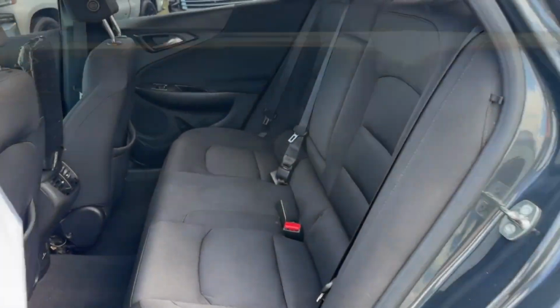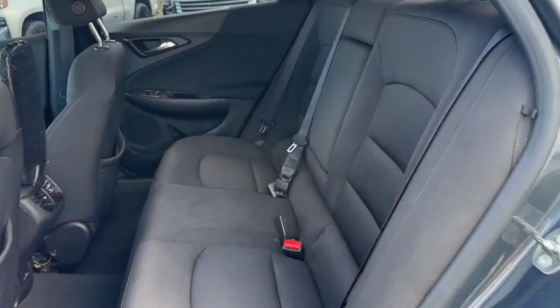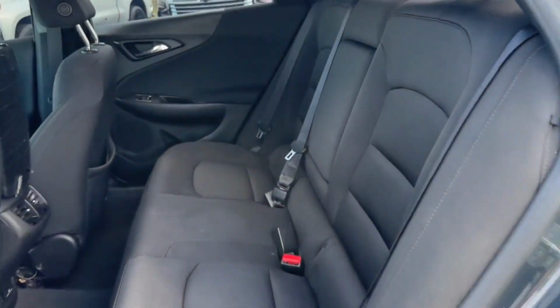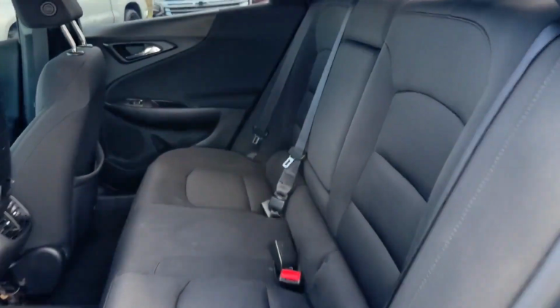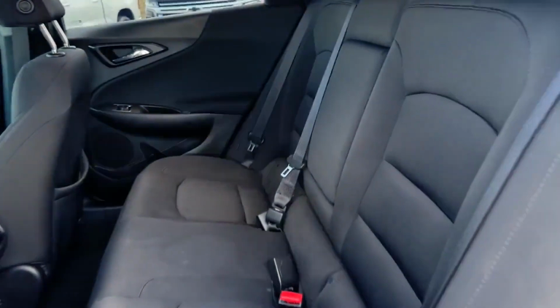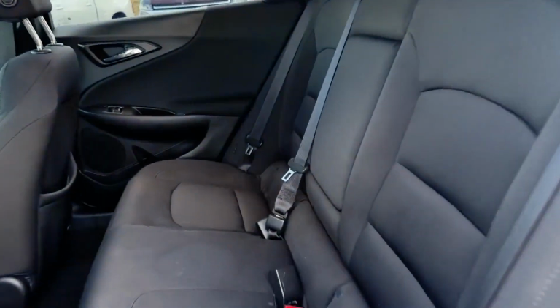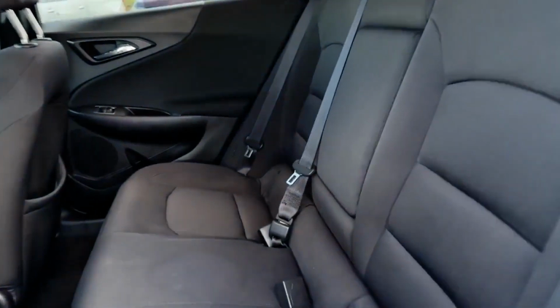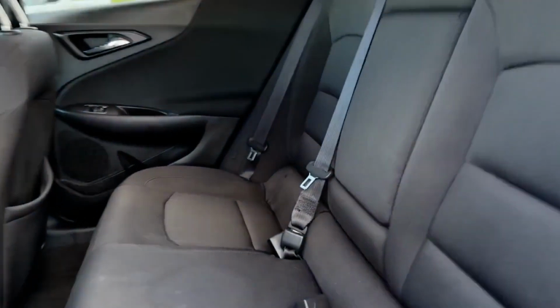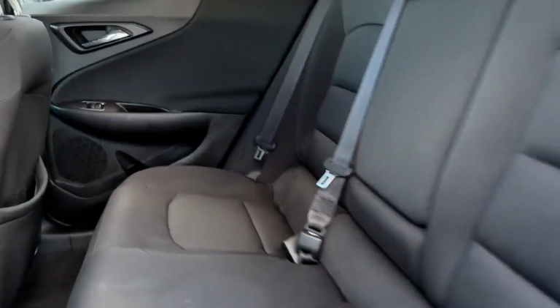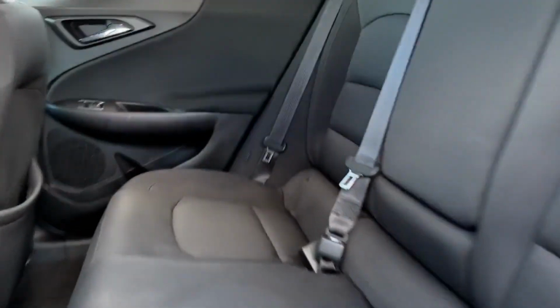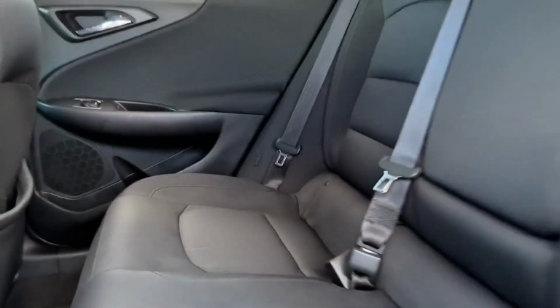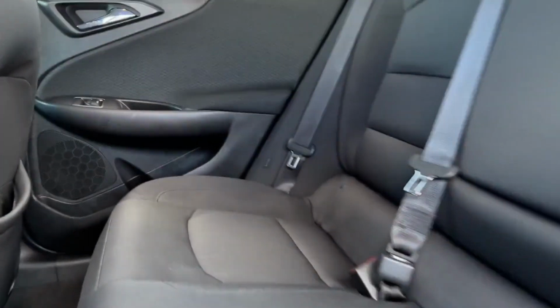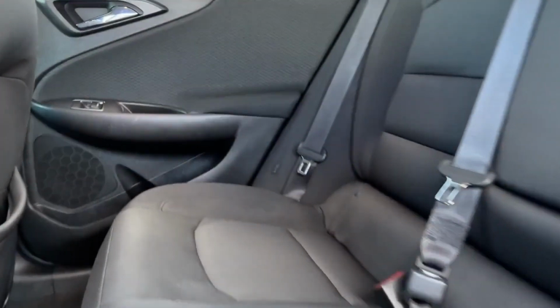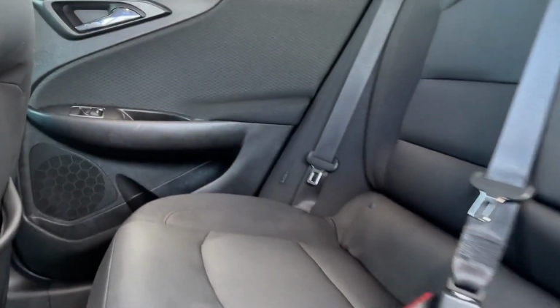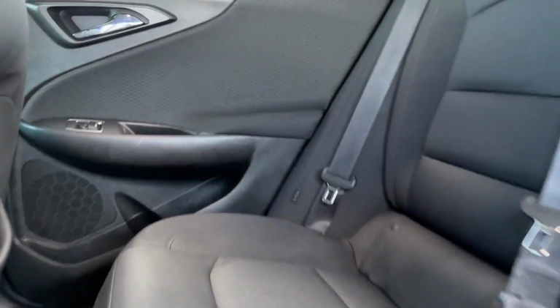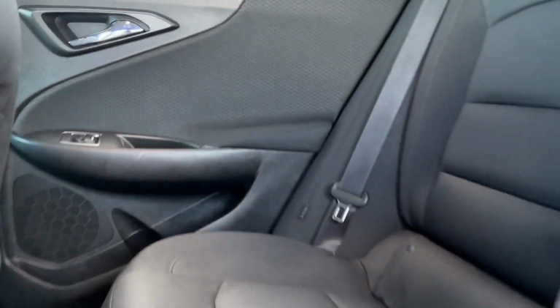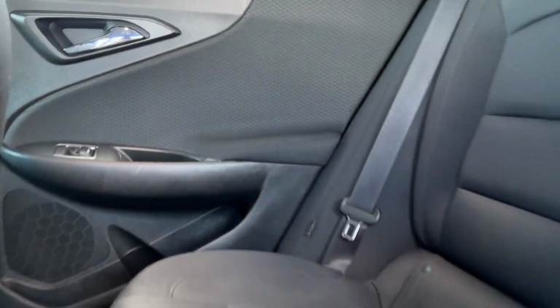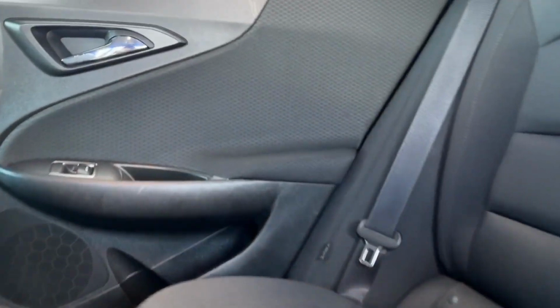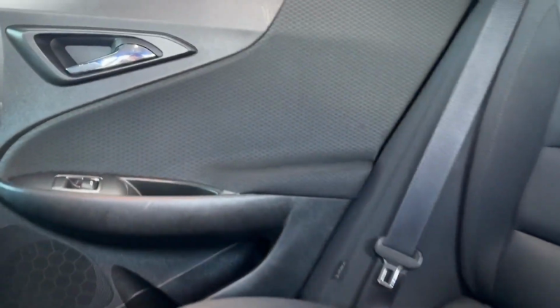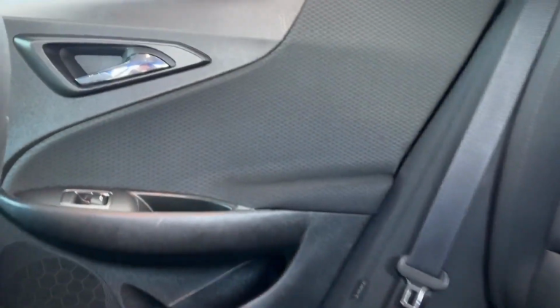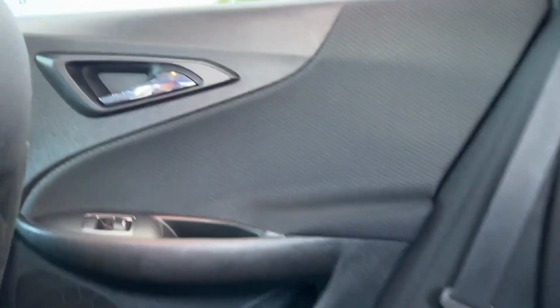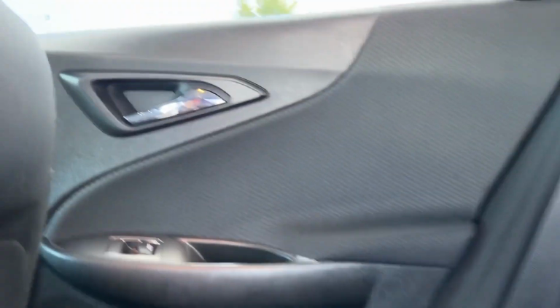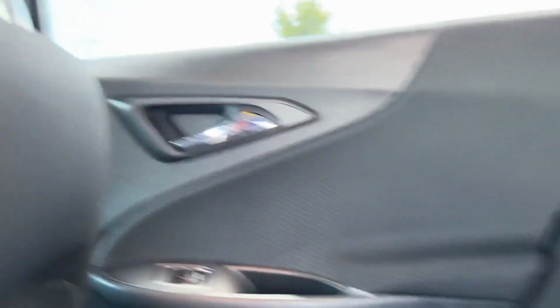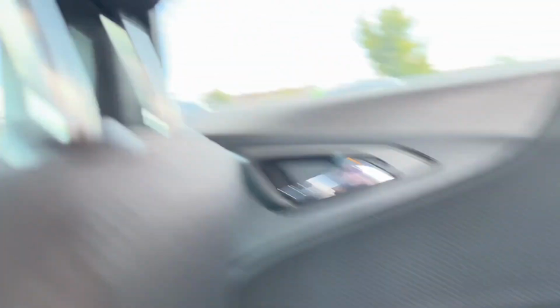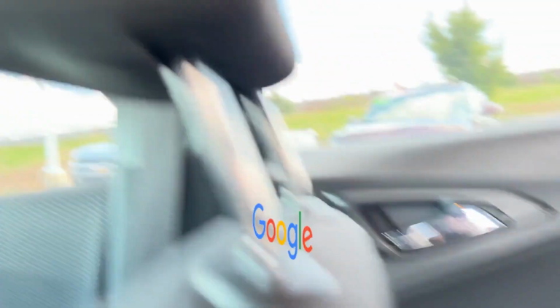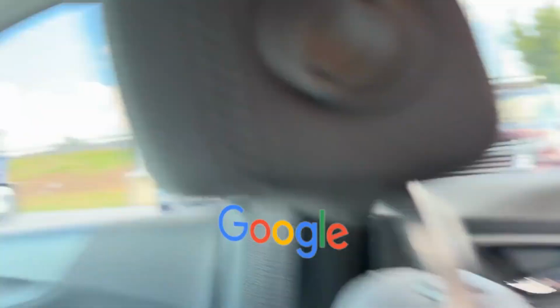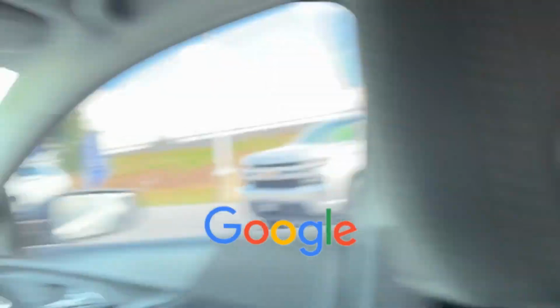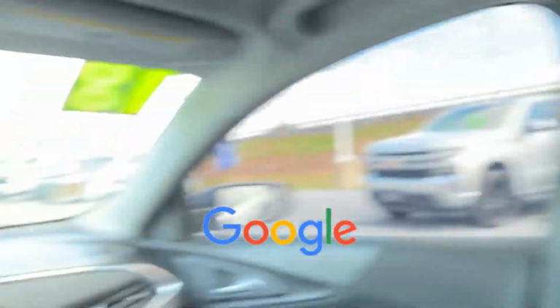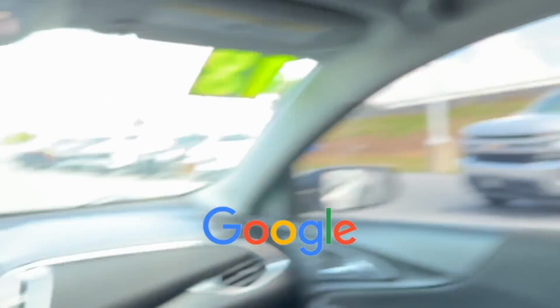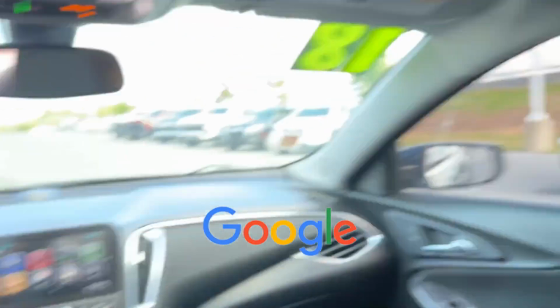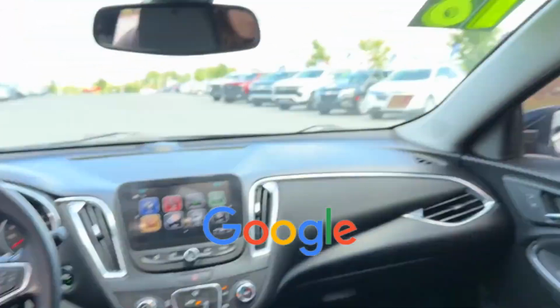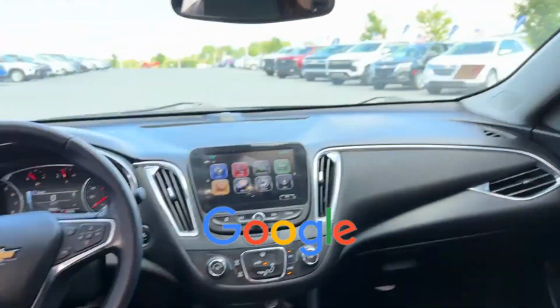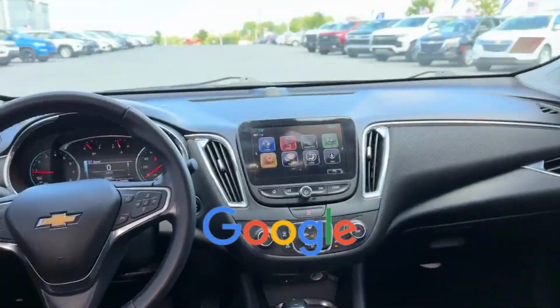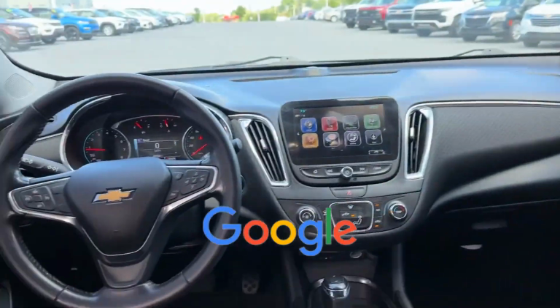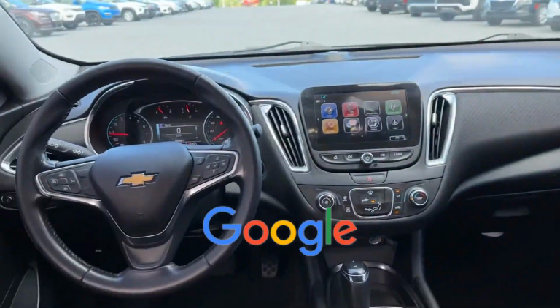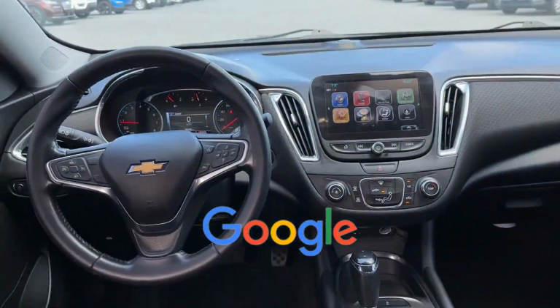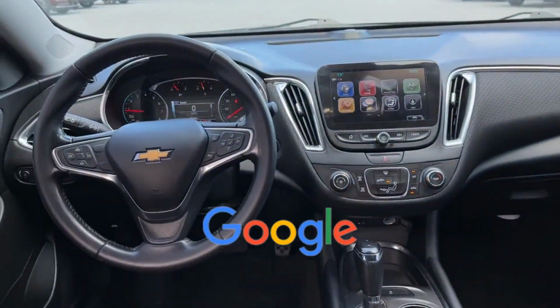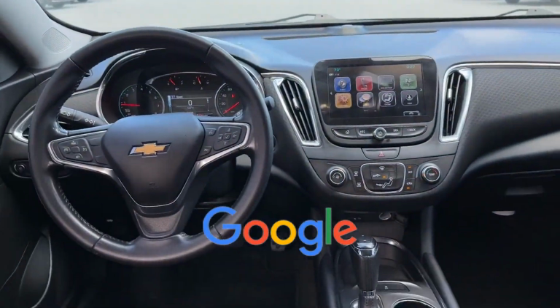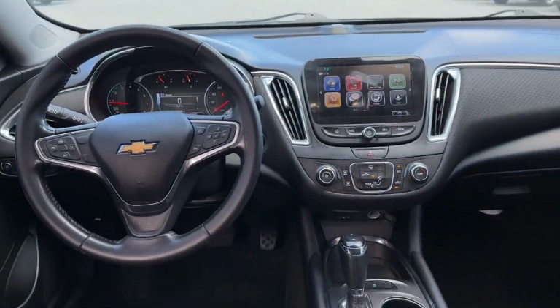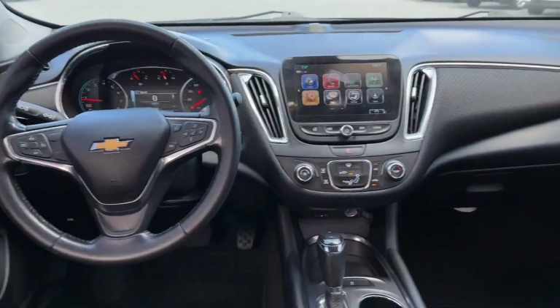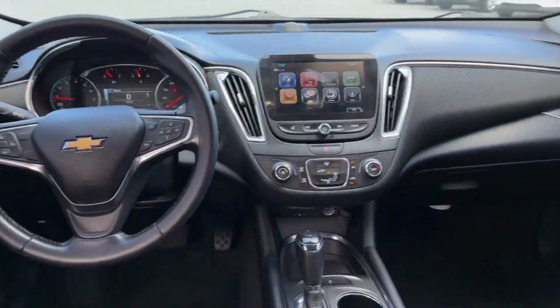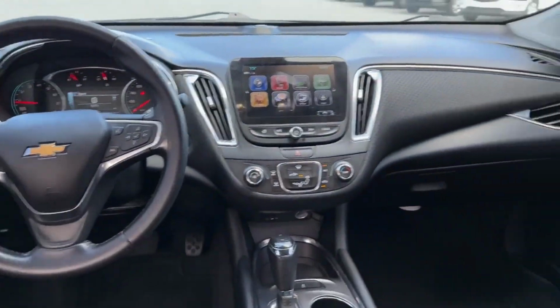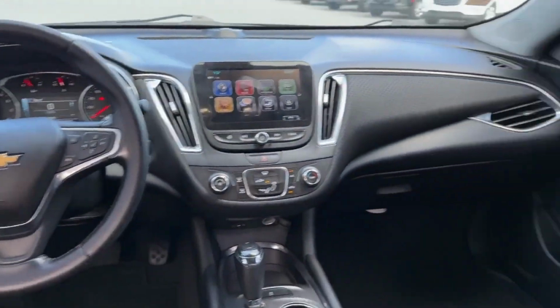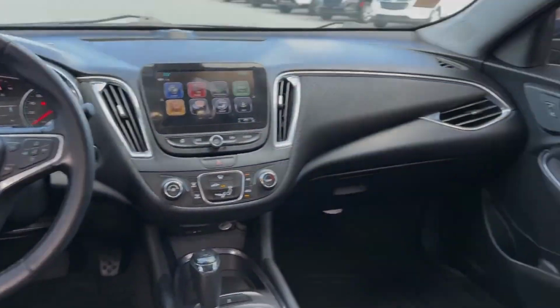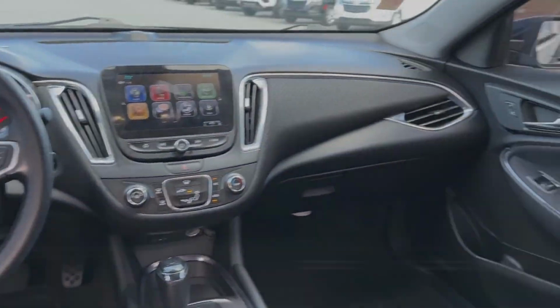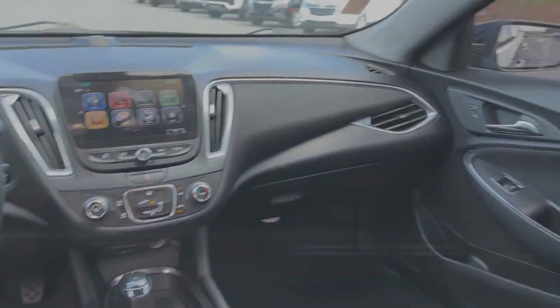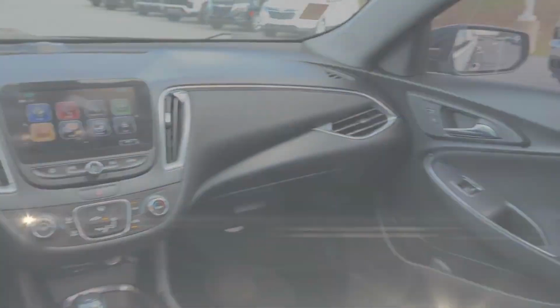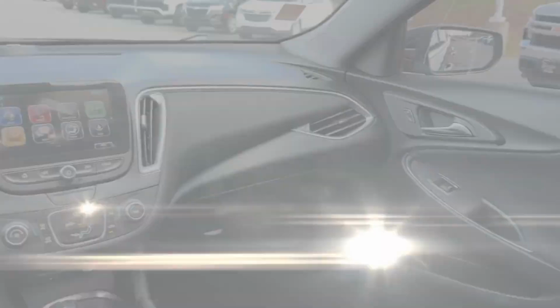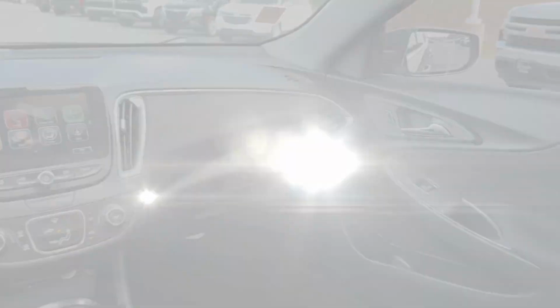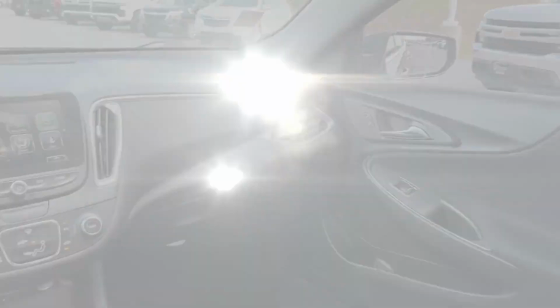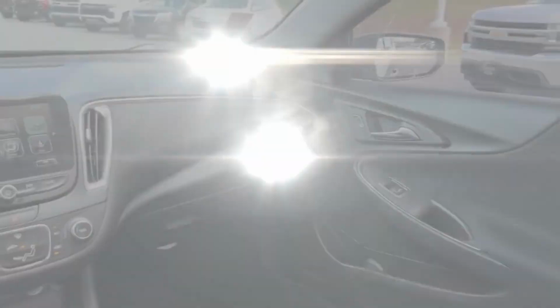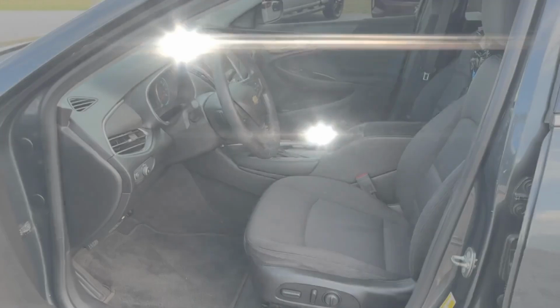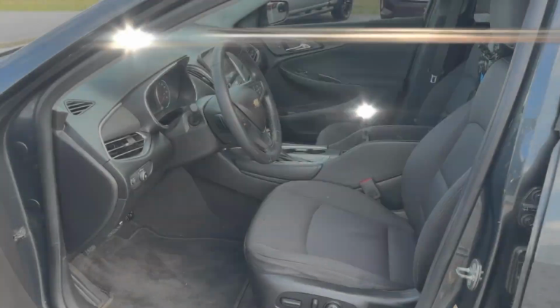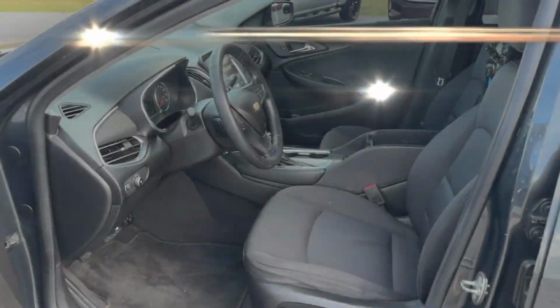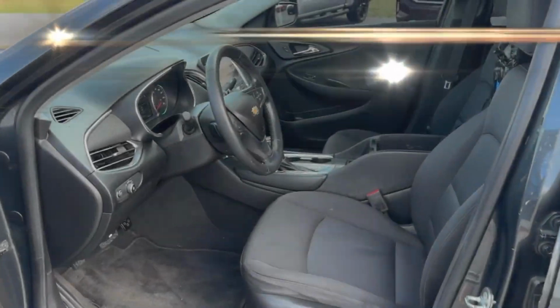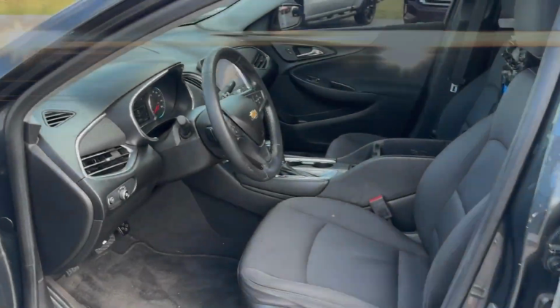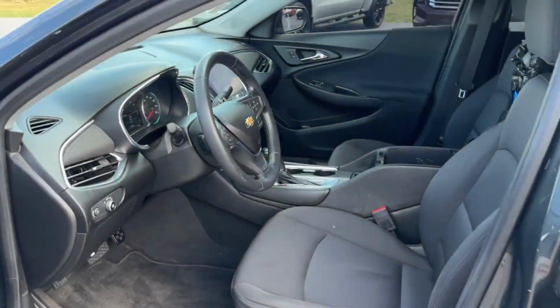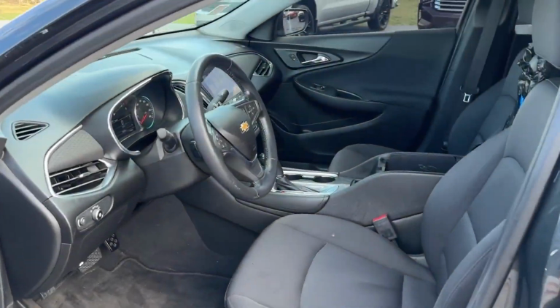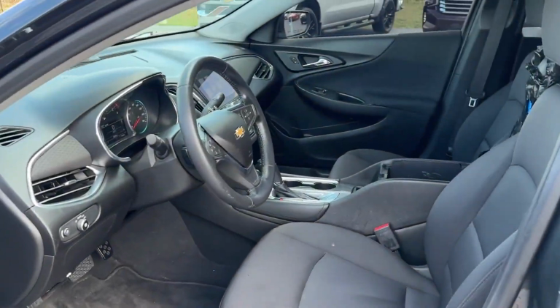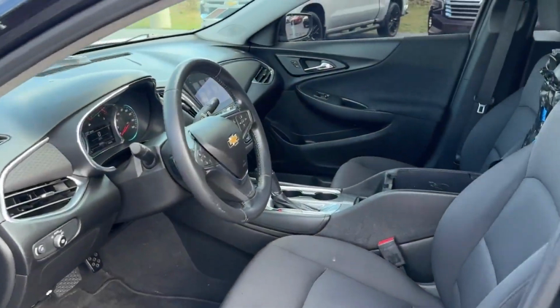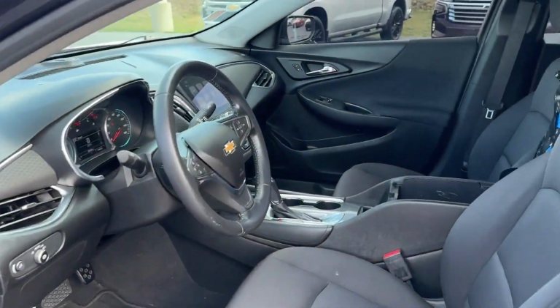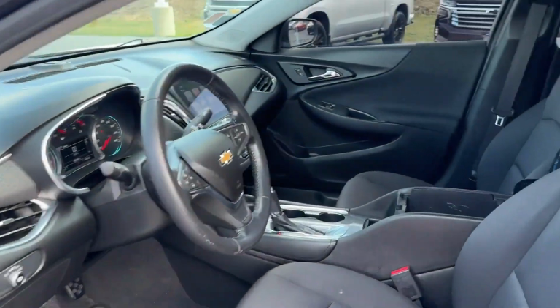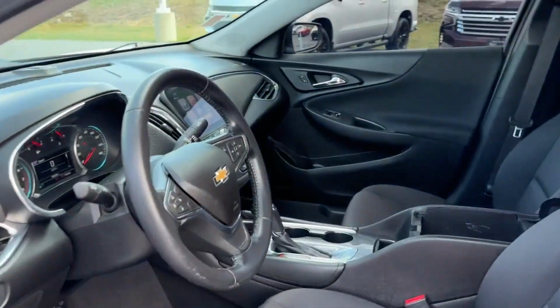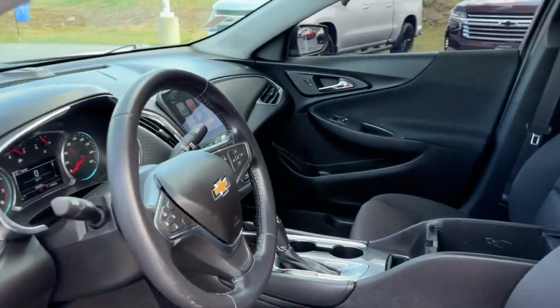Steering wheel audio controls also included. This is a top-rated dealer — call today to speak to any of our sales associates.